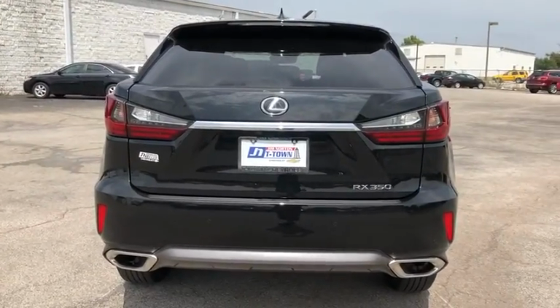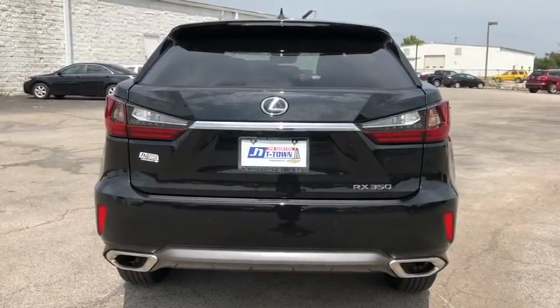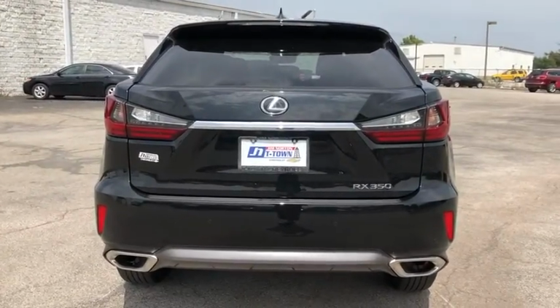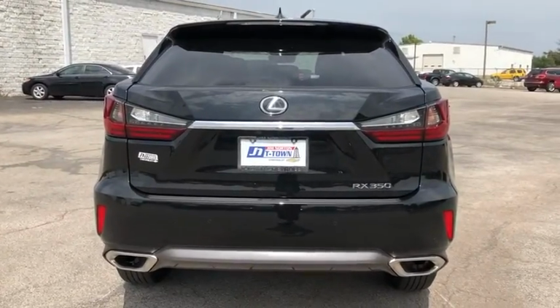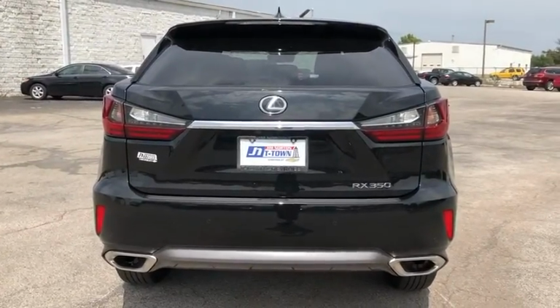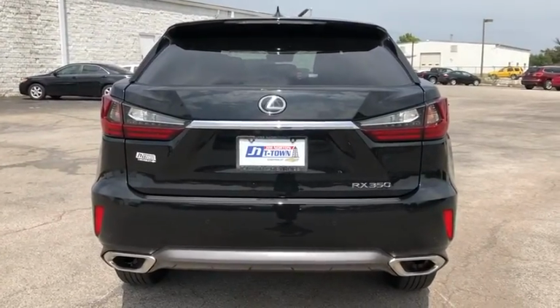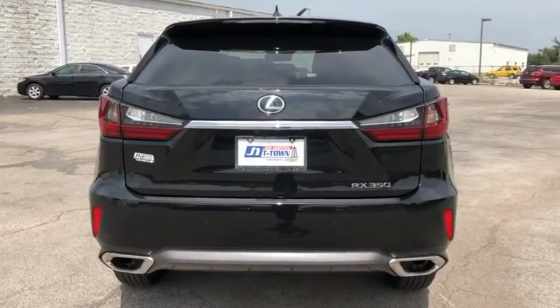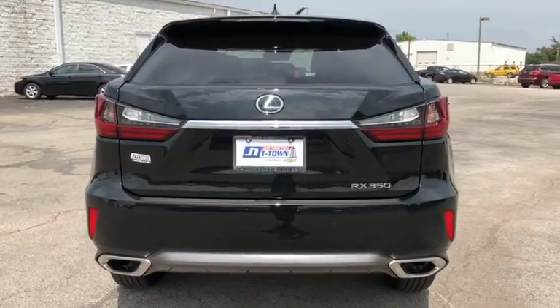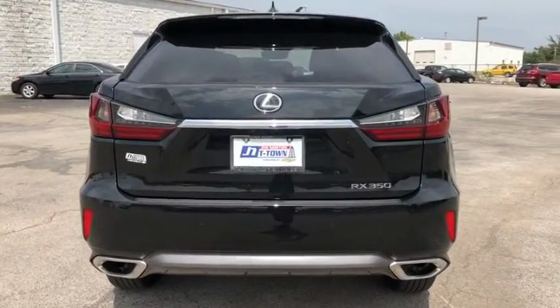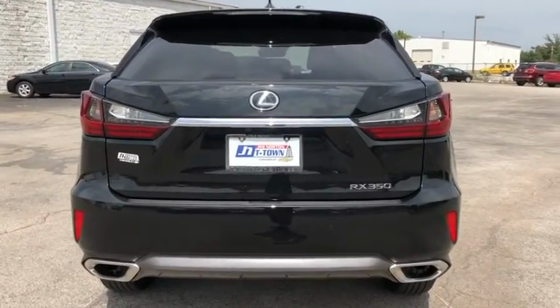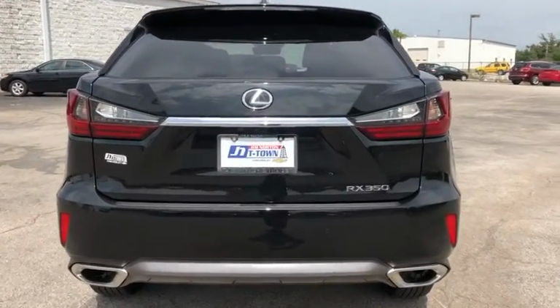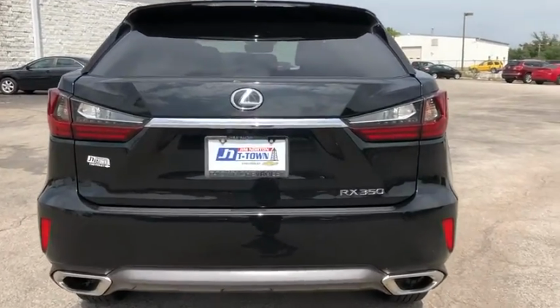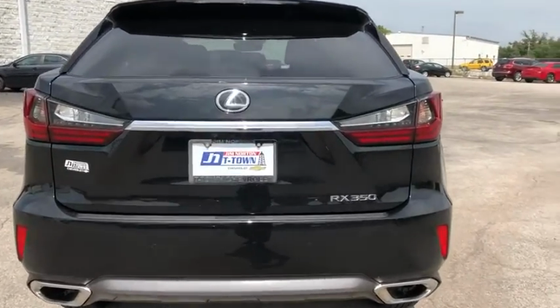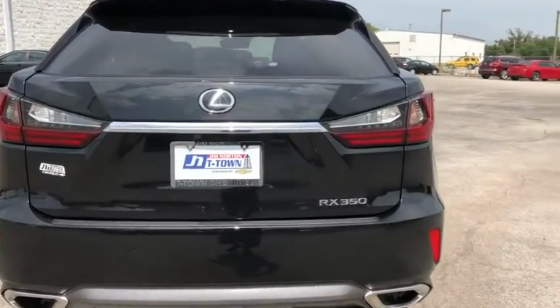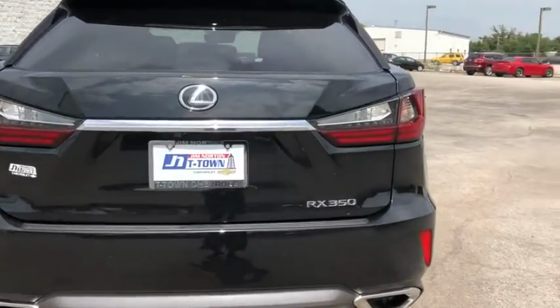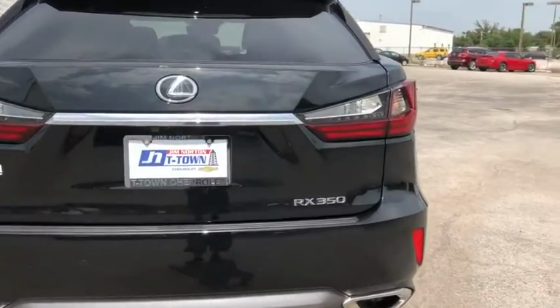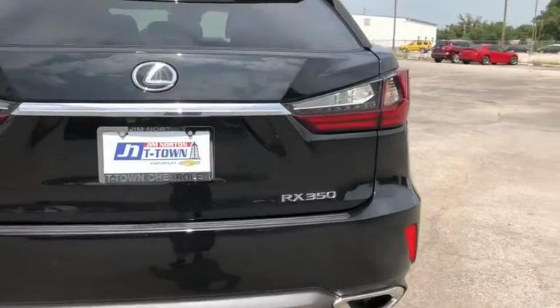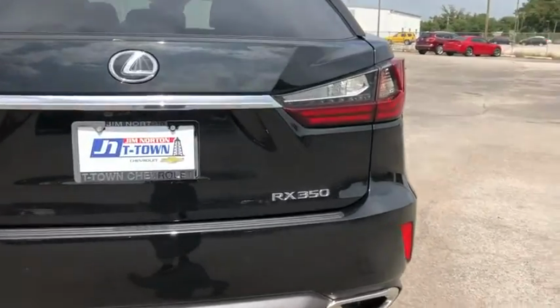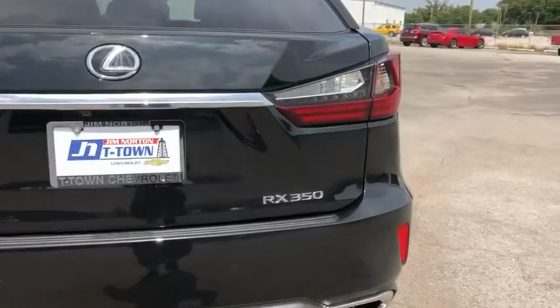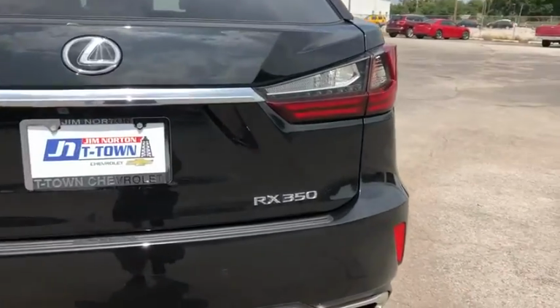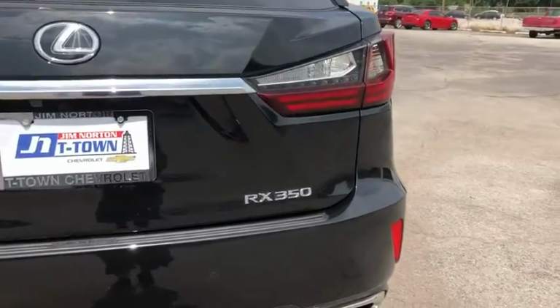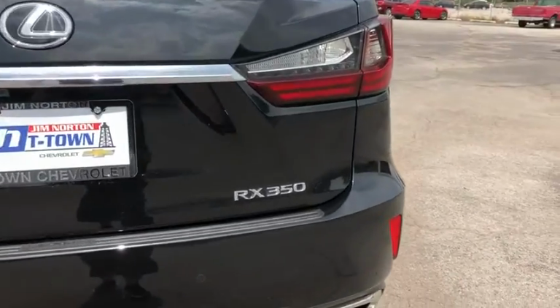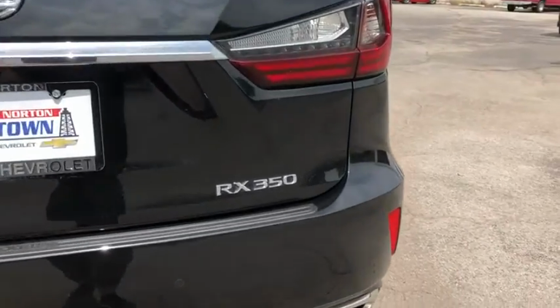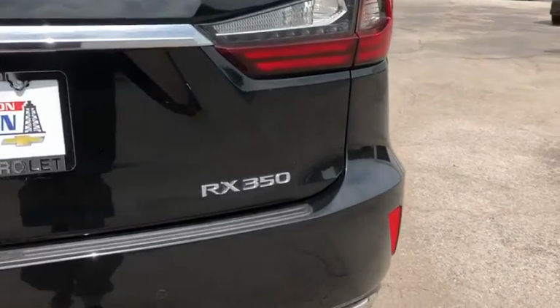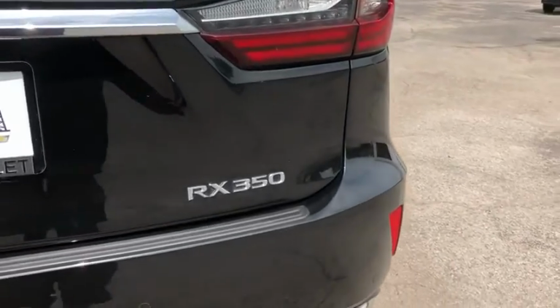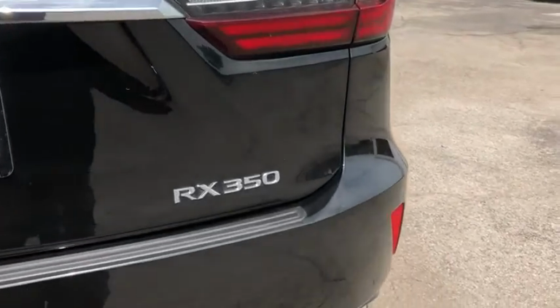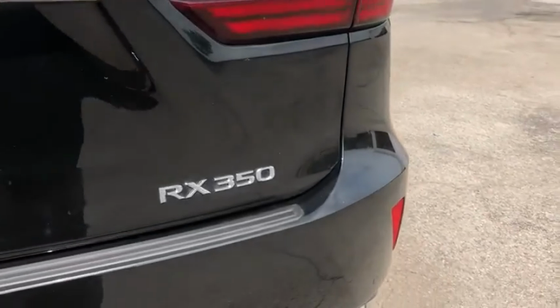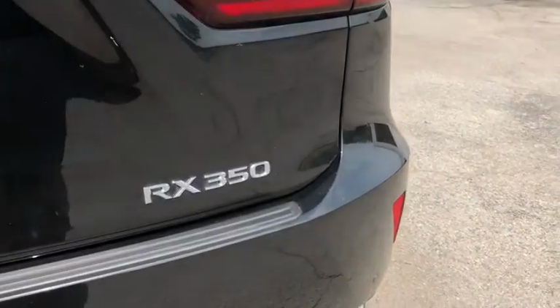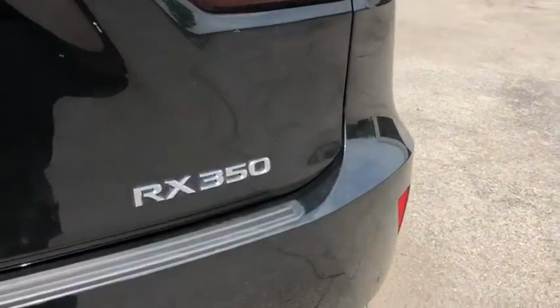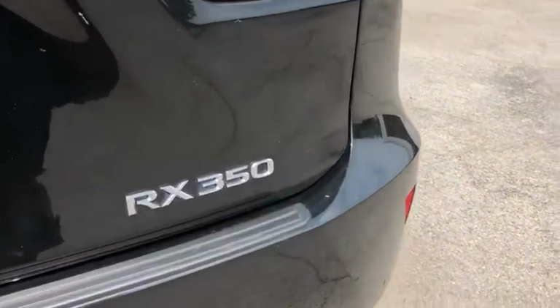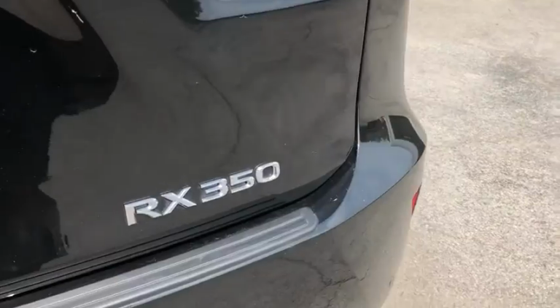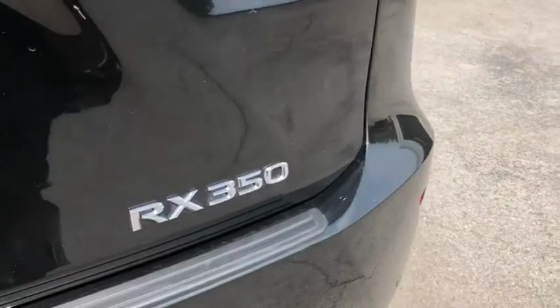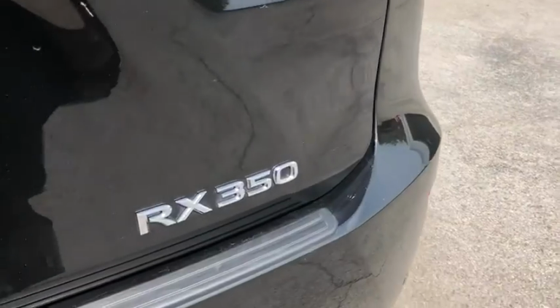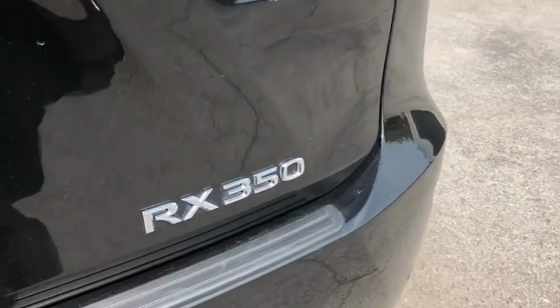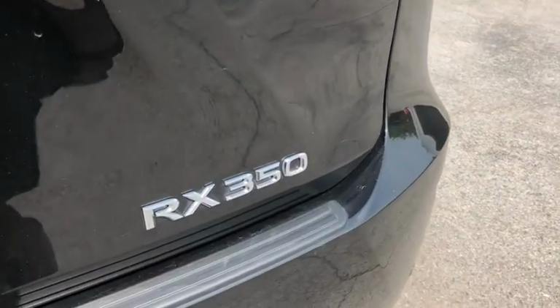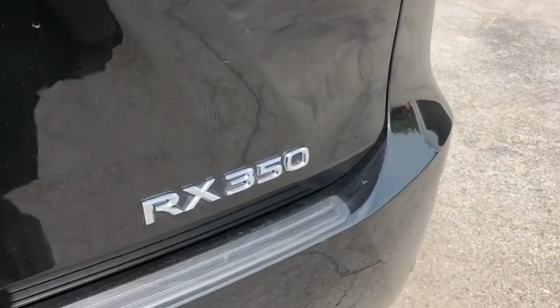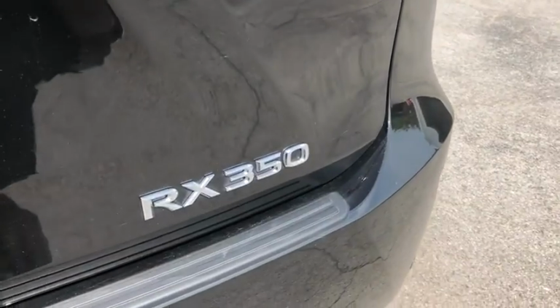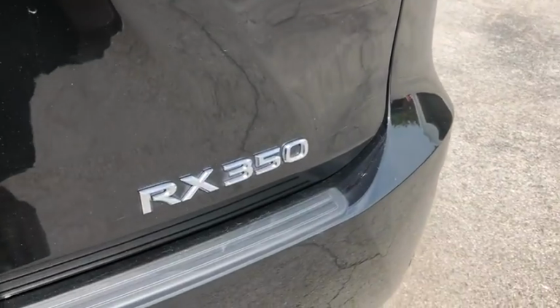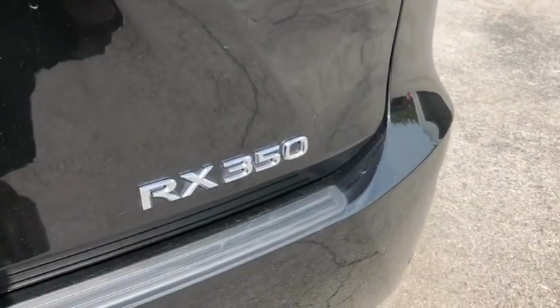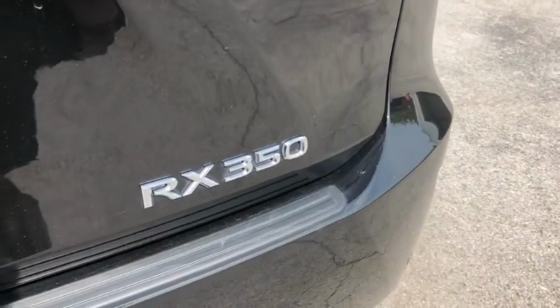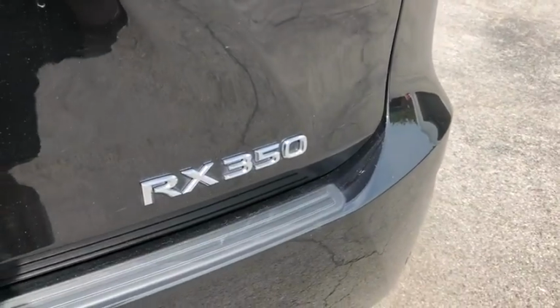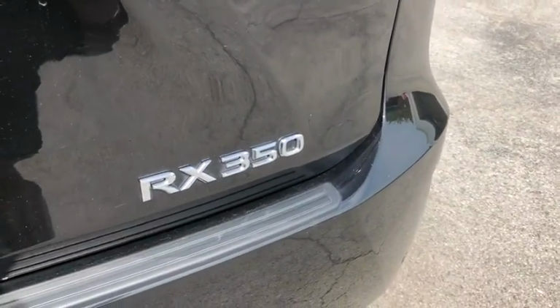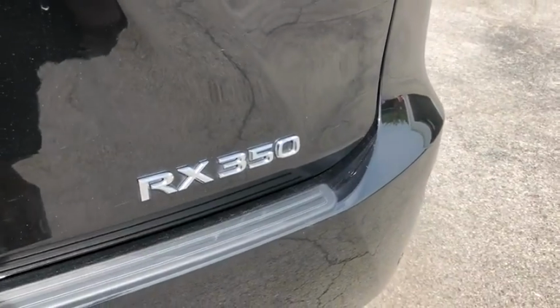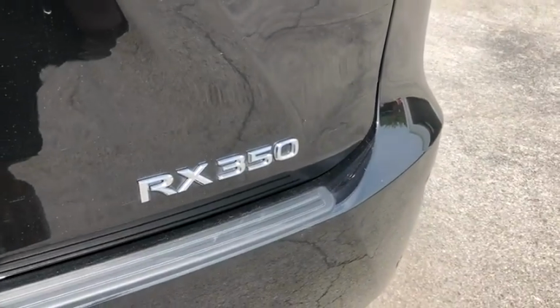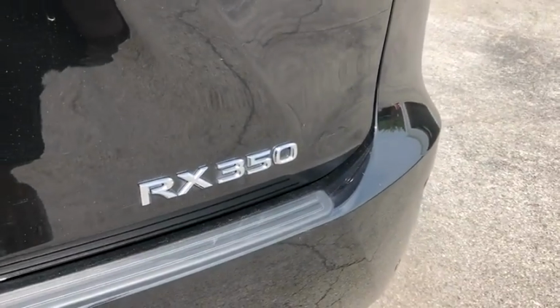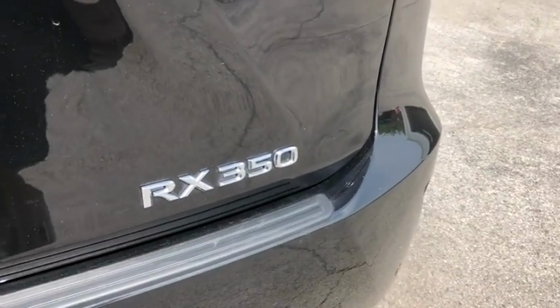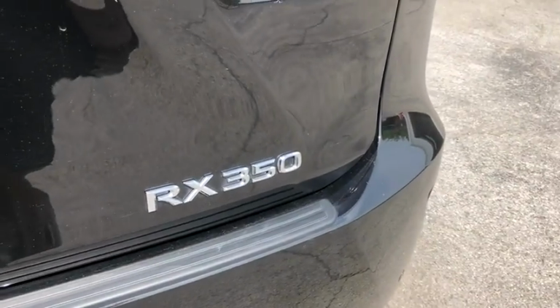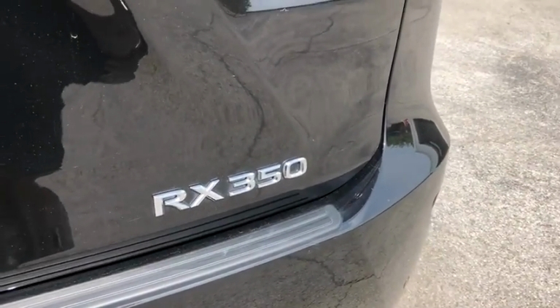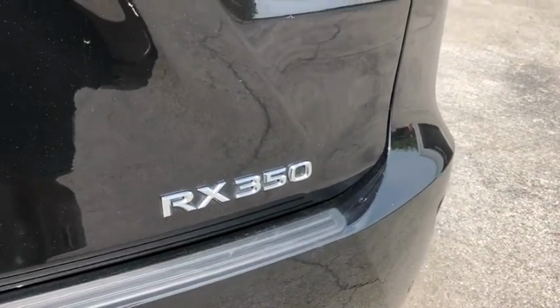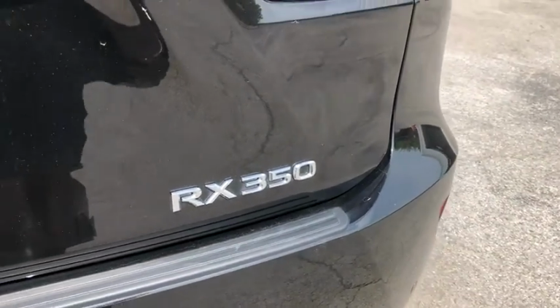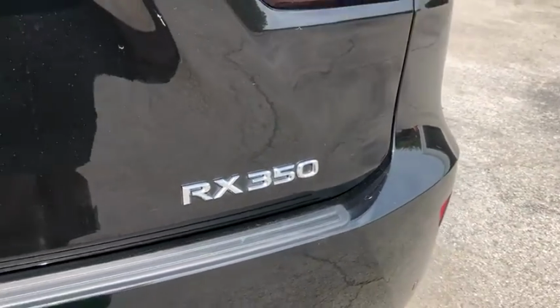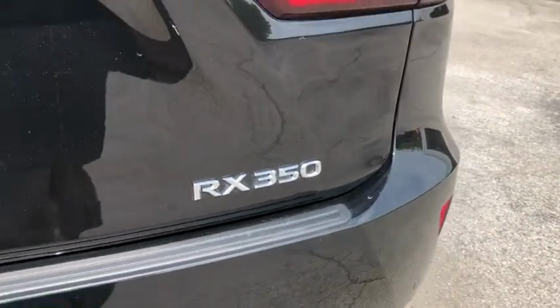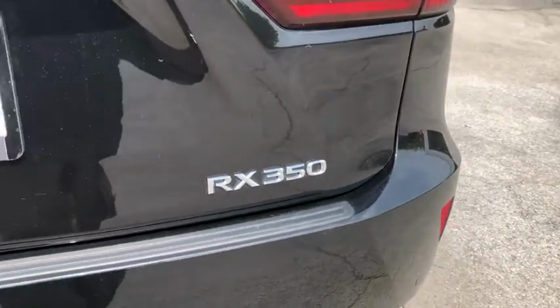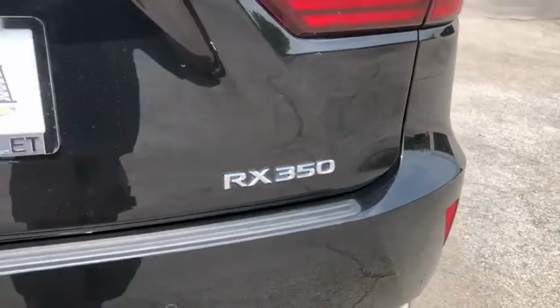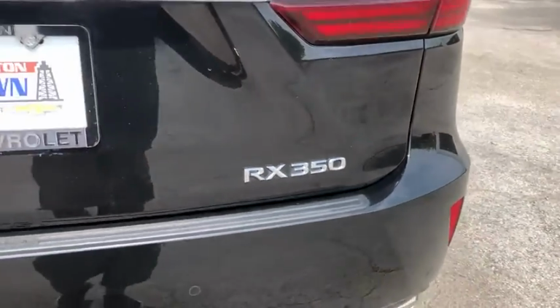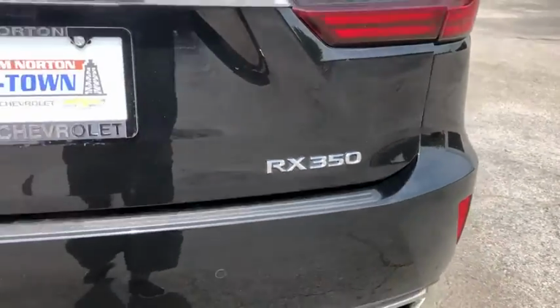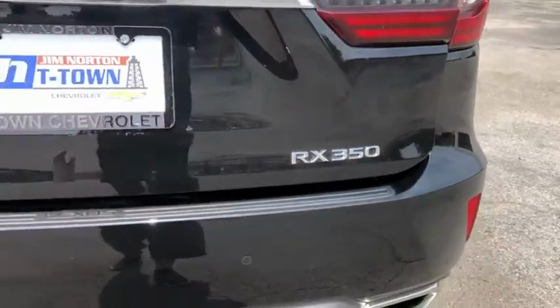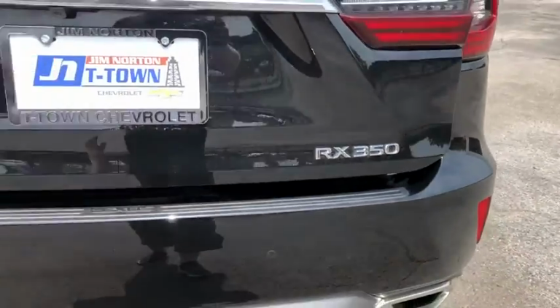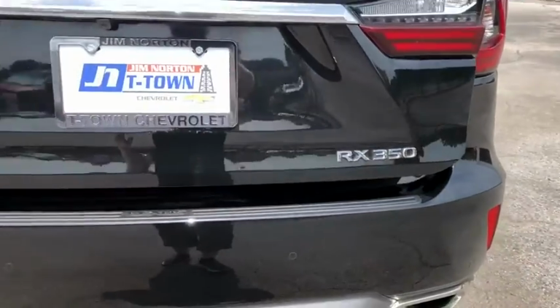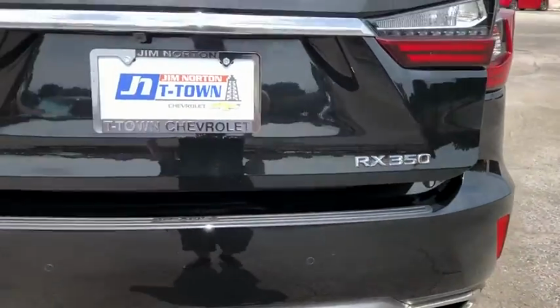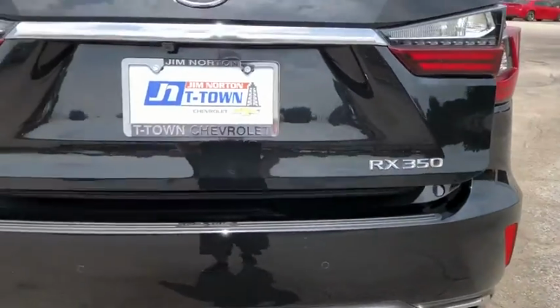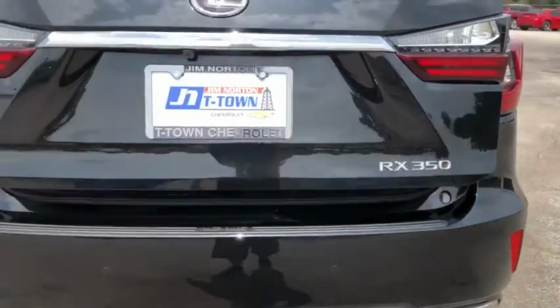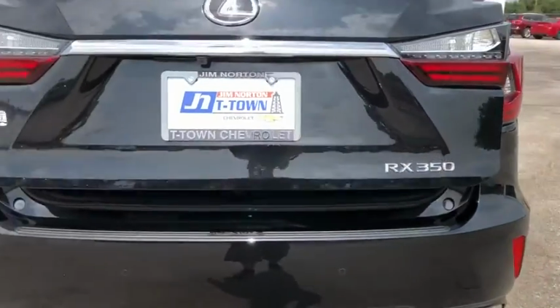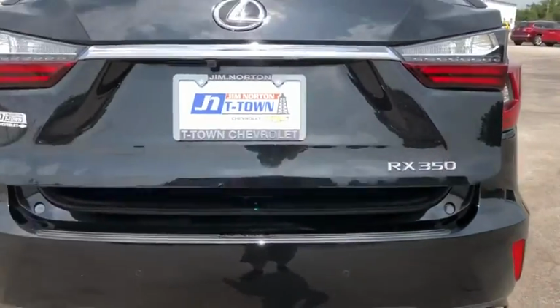This vehicle has less than 7,000 miles. Here are some of this vehicle's great options: power liftgate,